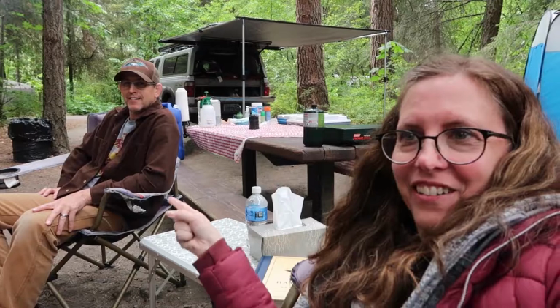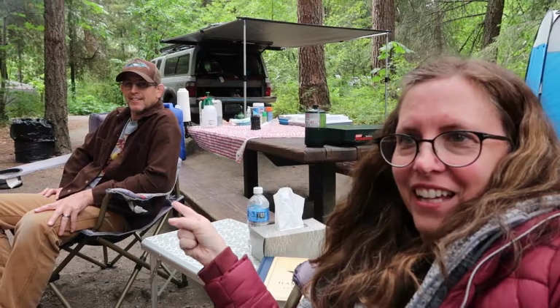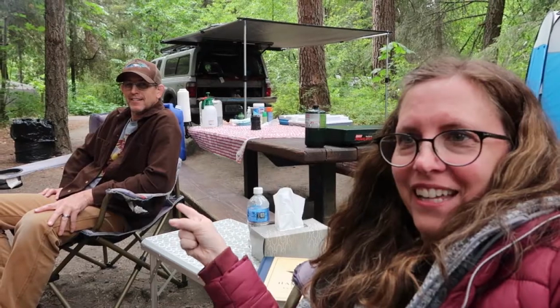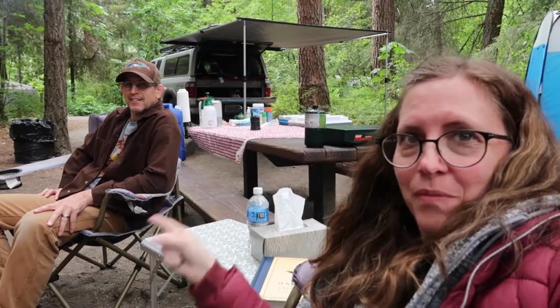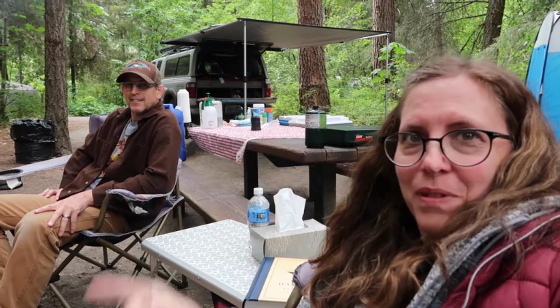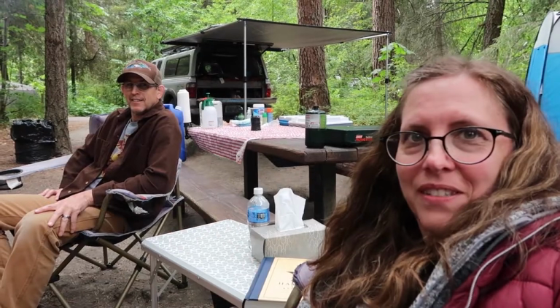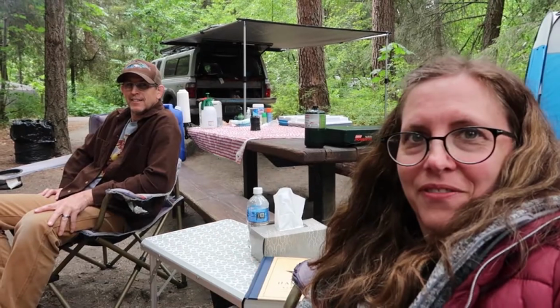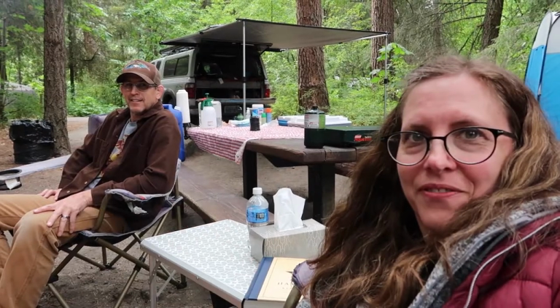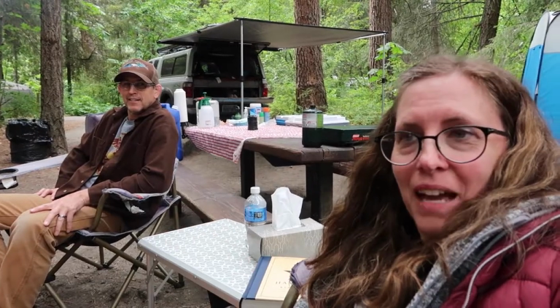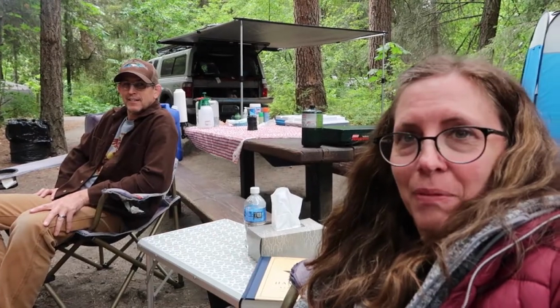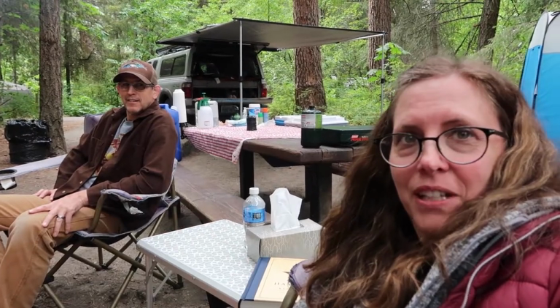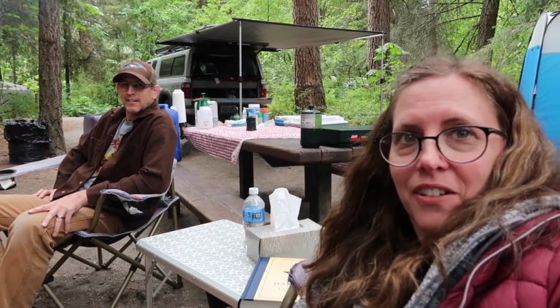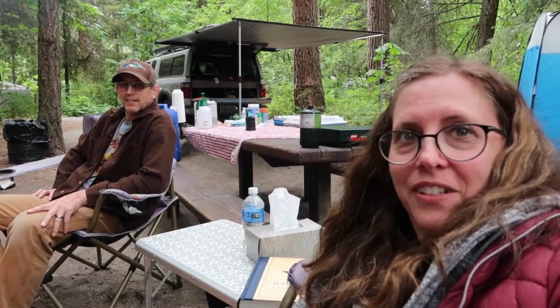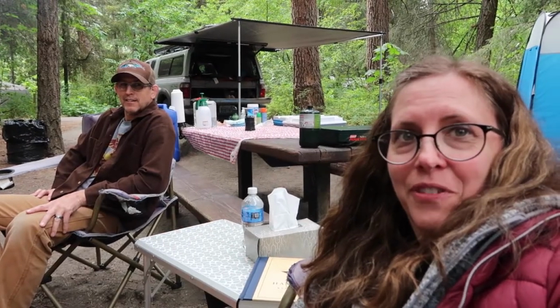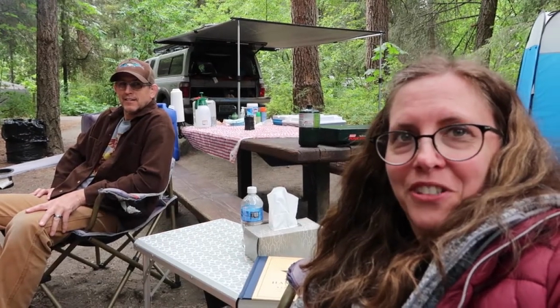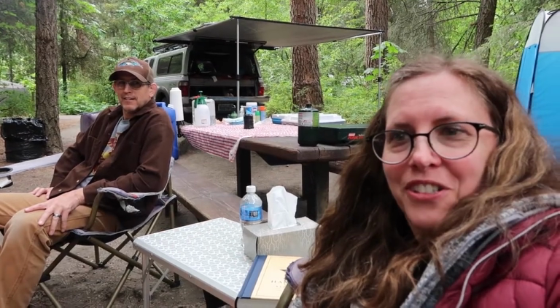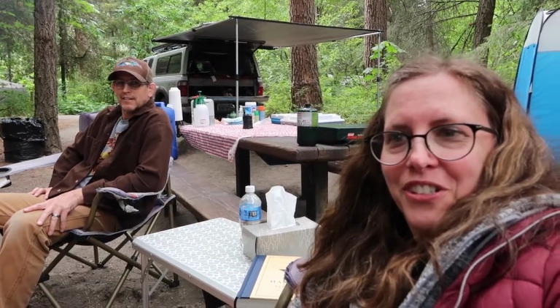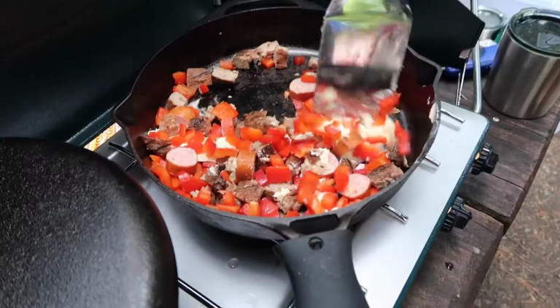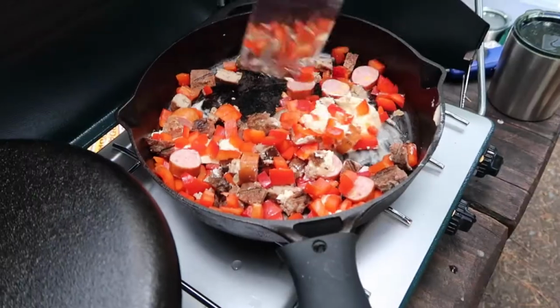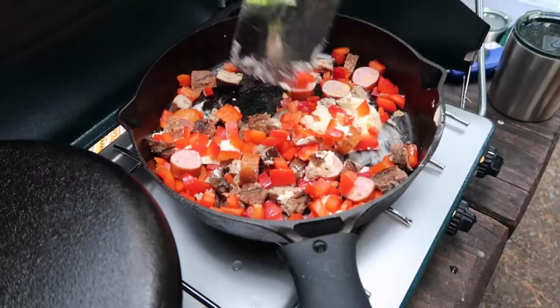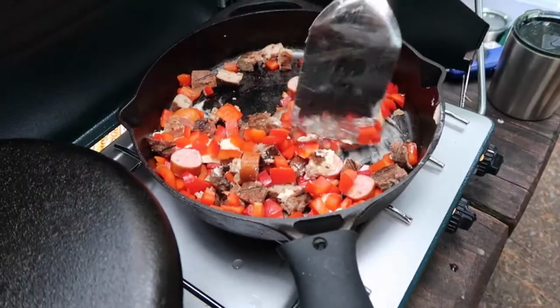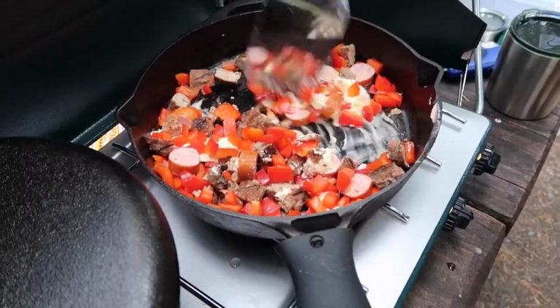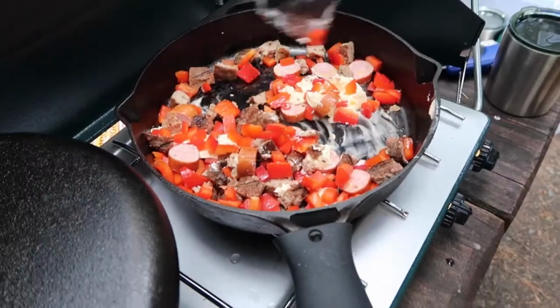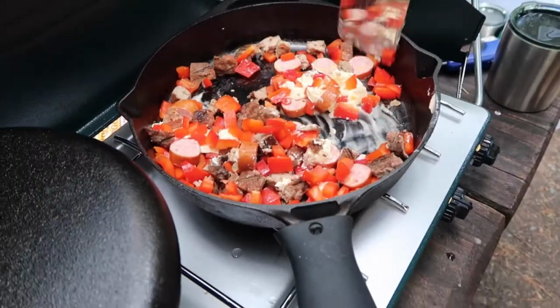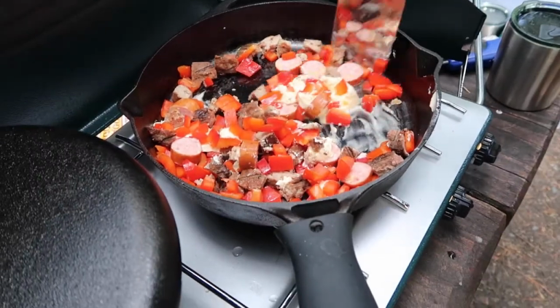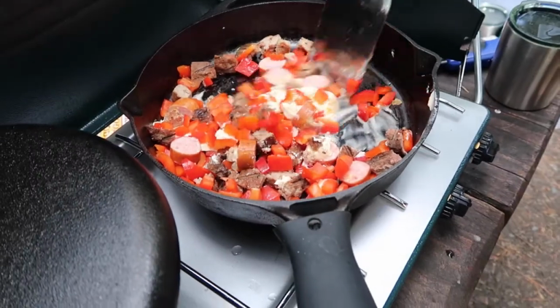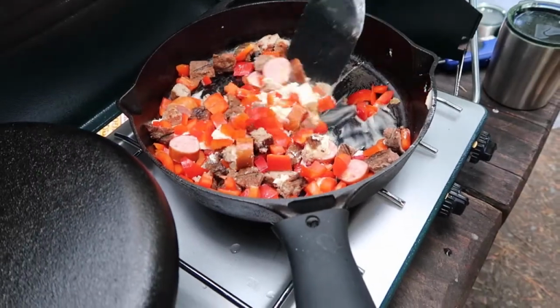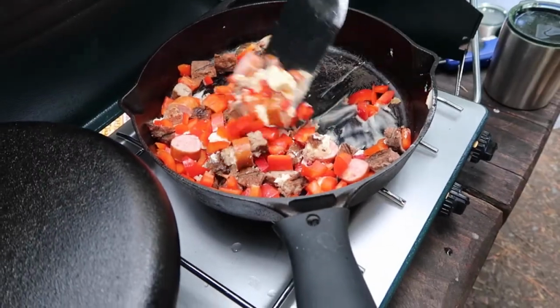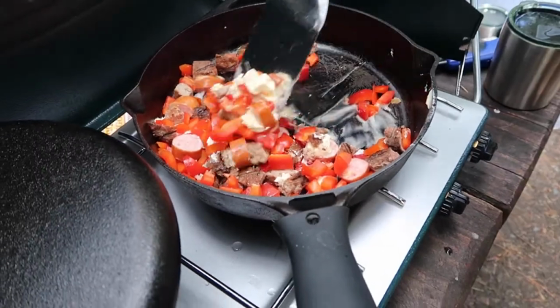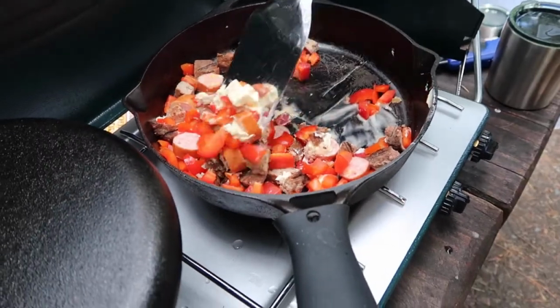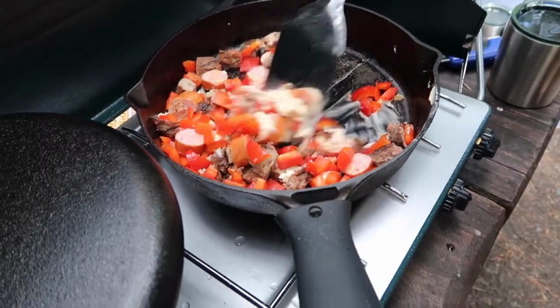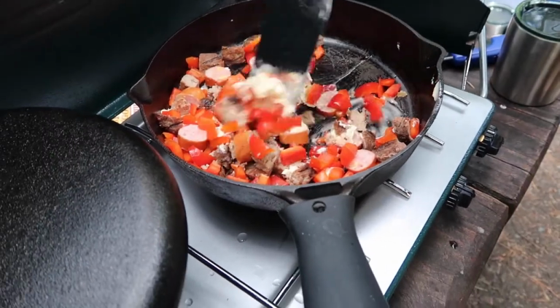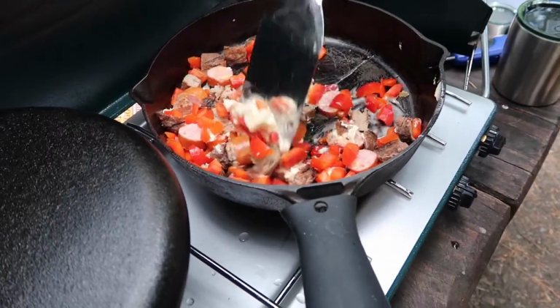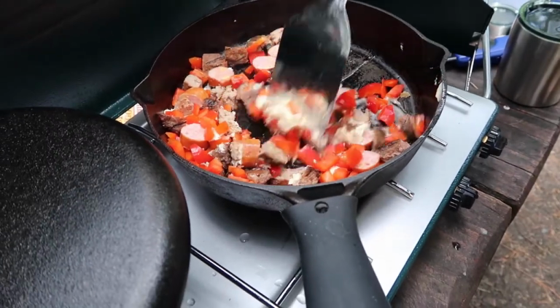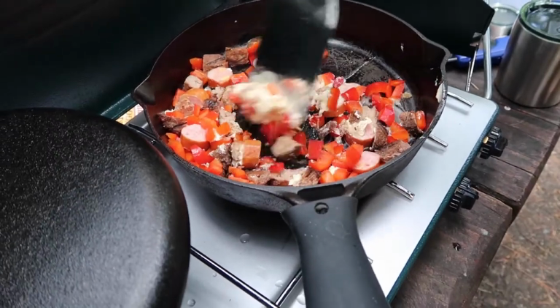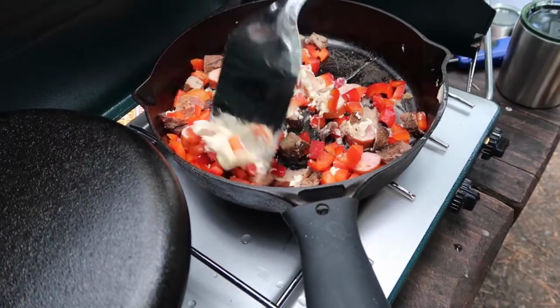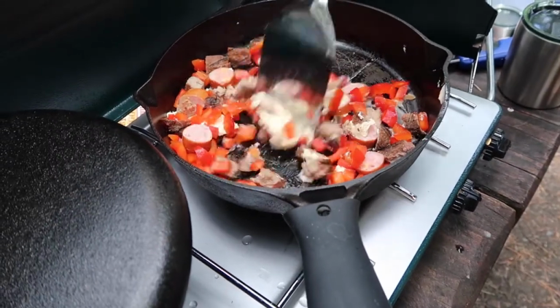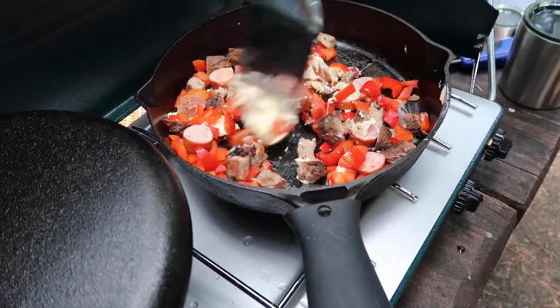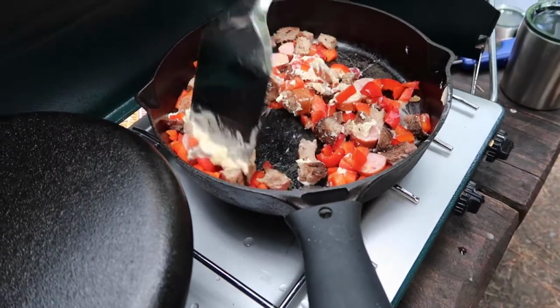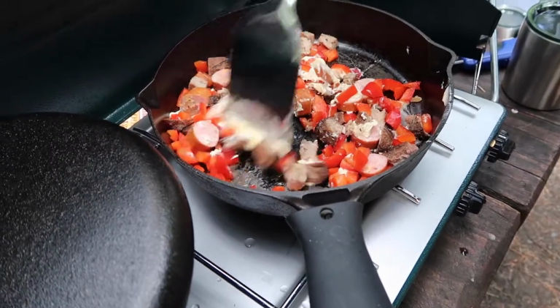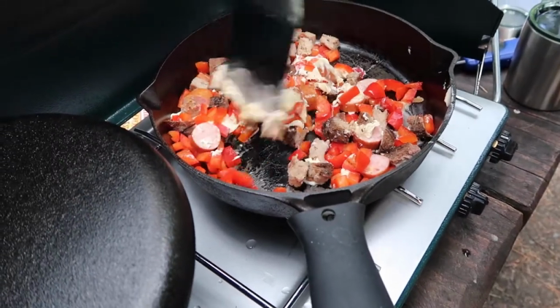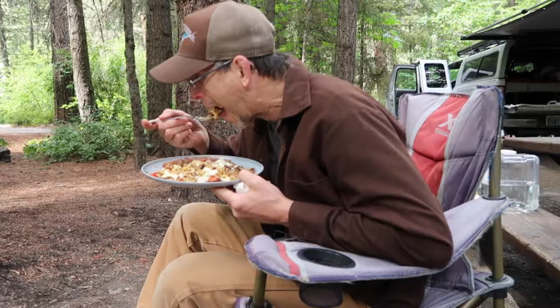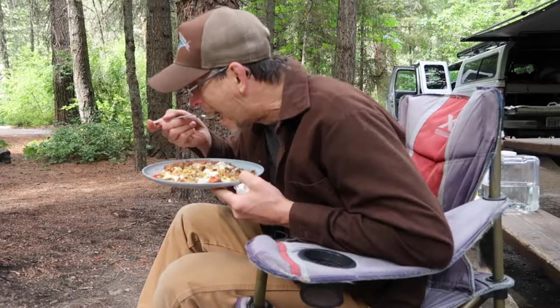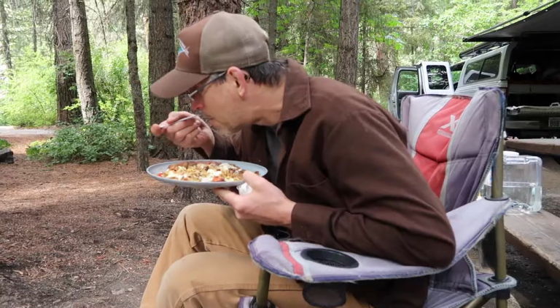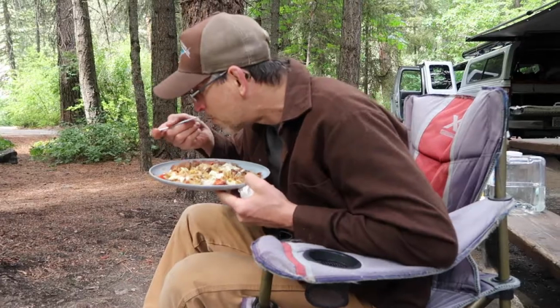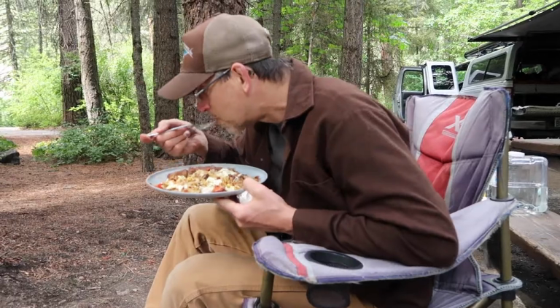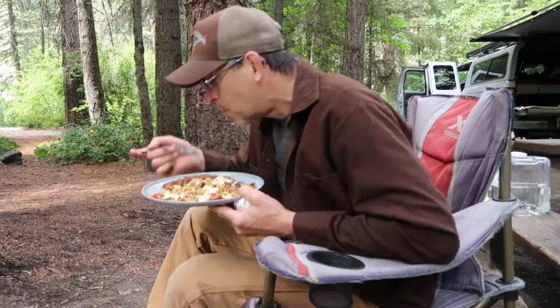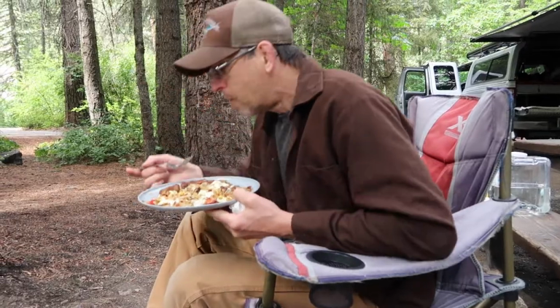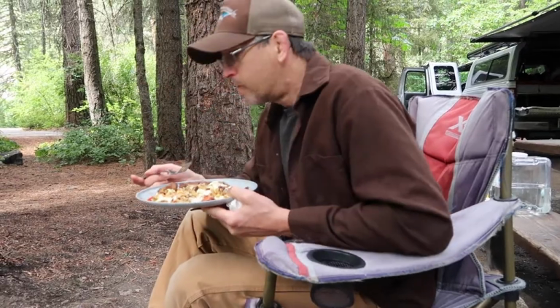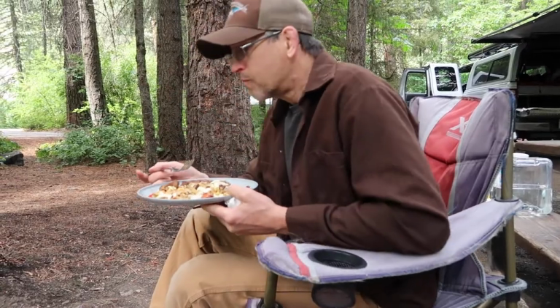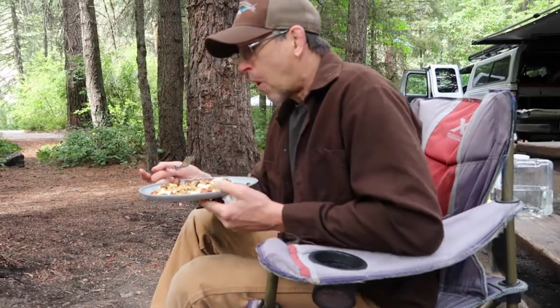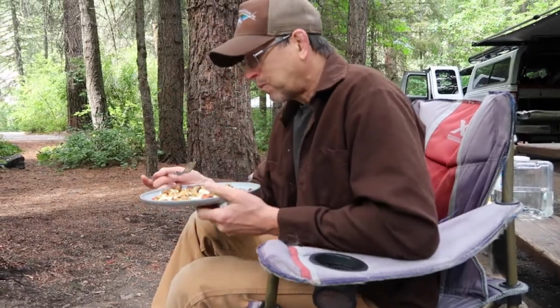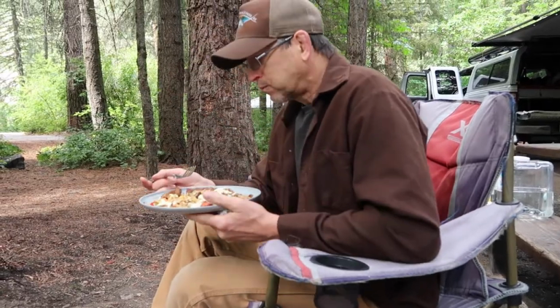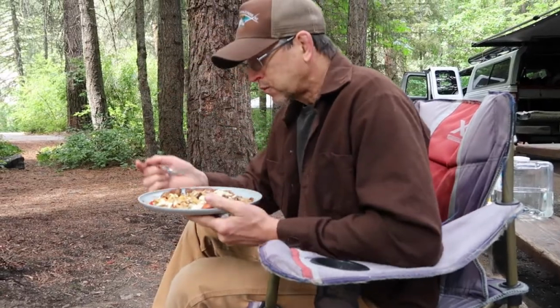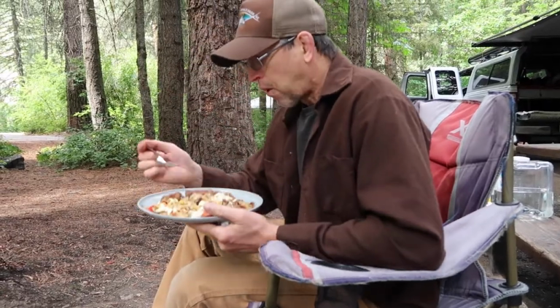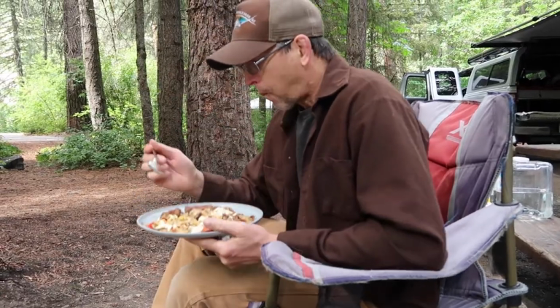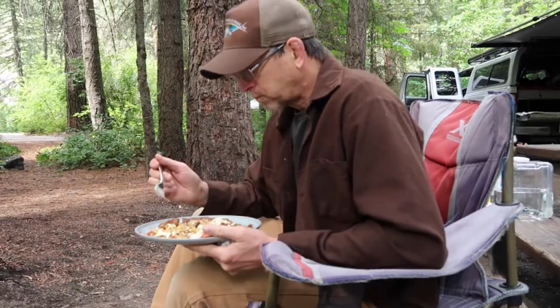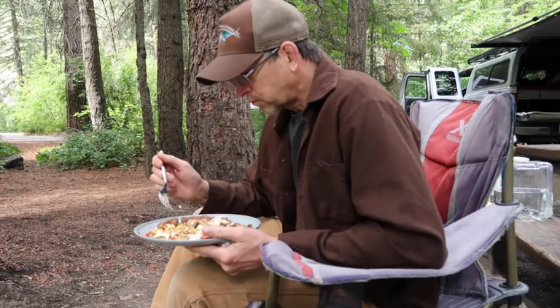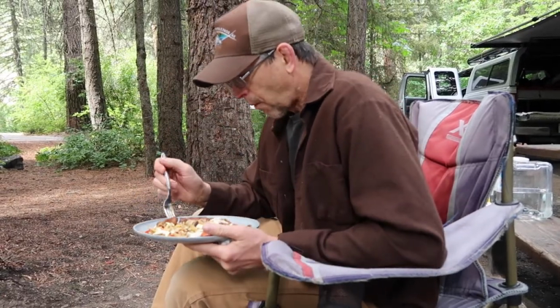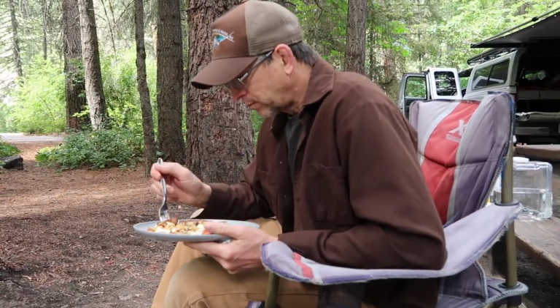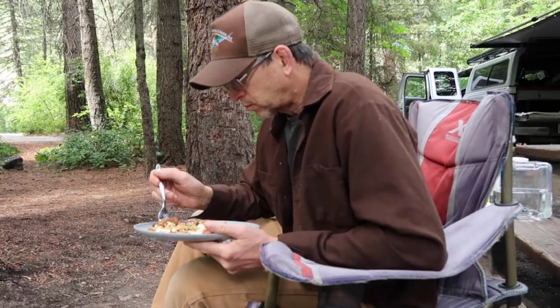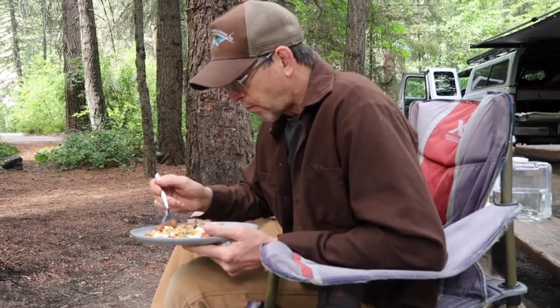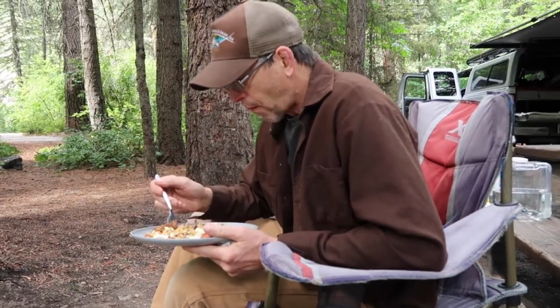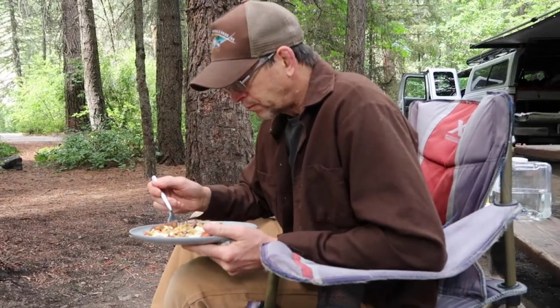This morning we'll show you a trick for making easy and delicious hash browns. The question is, is this rock bottom? We don't know.